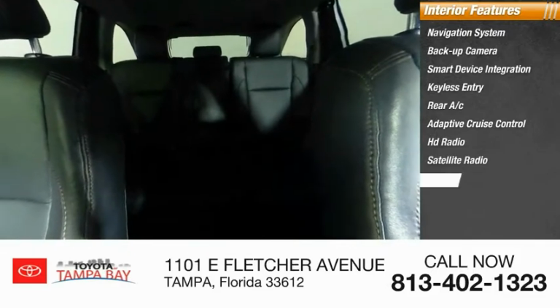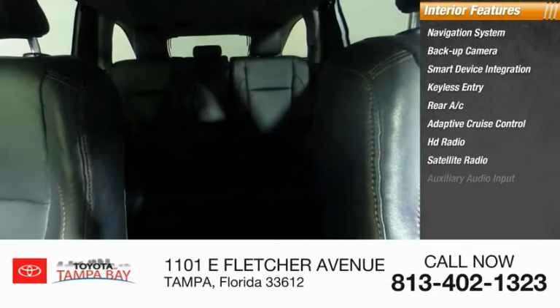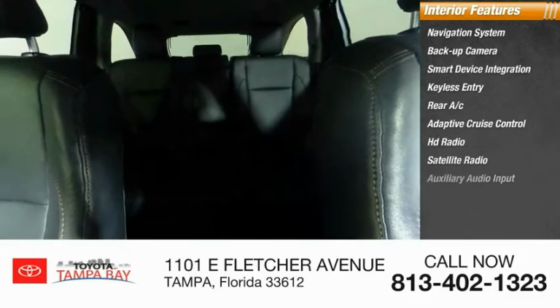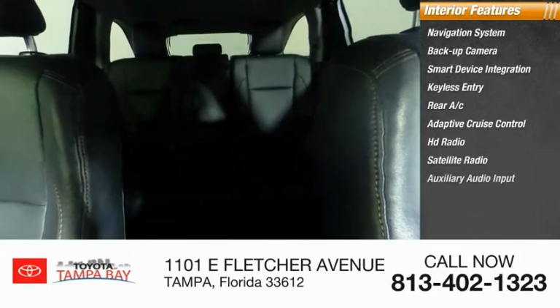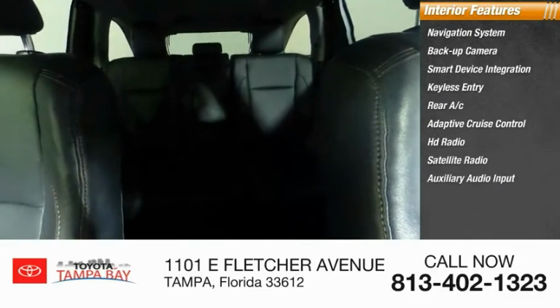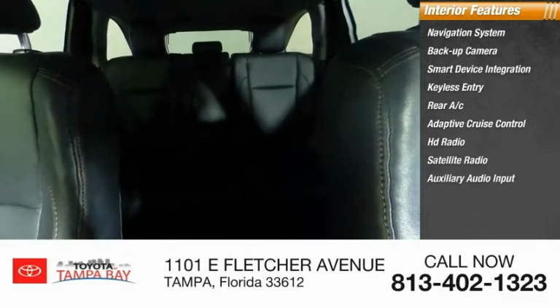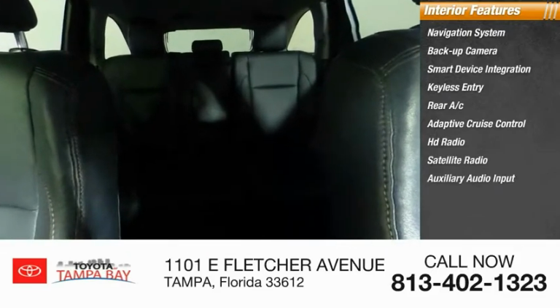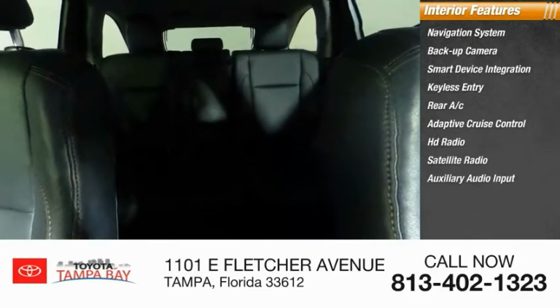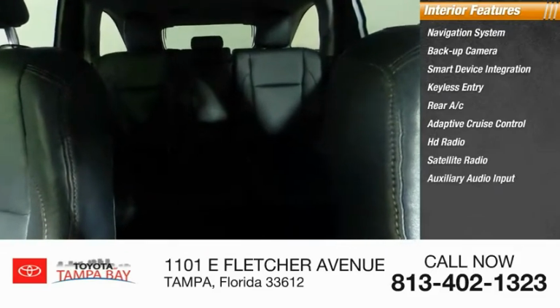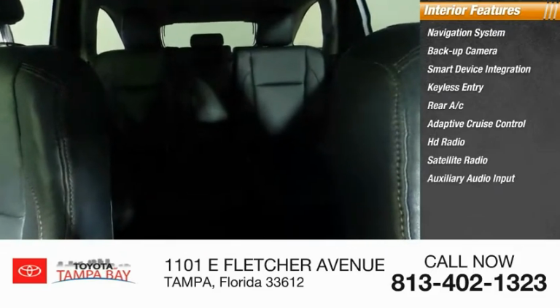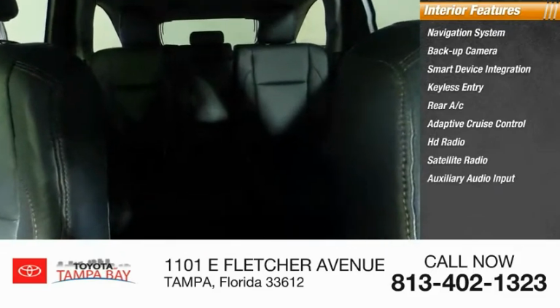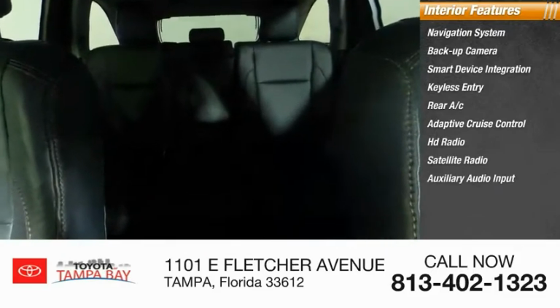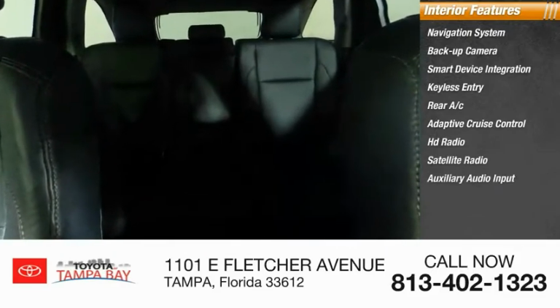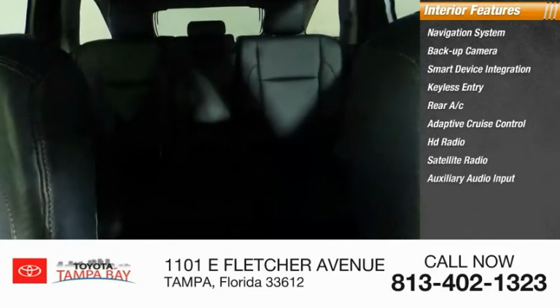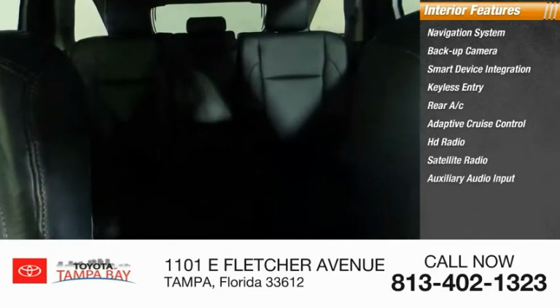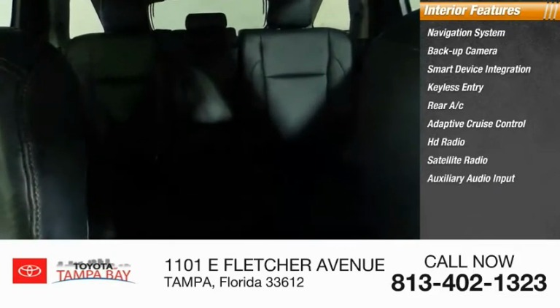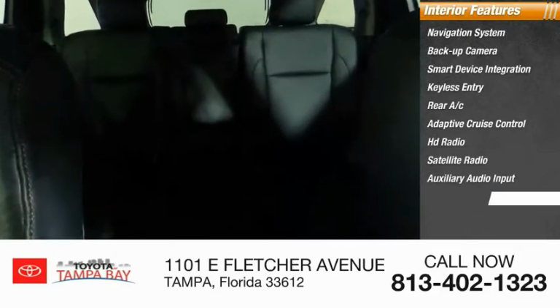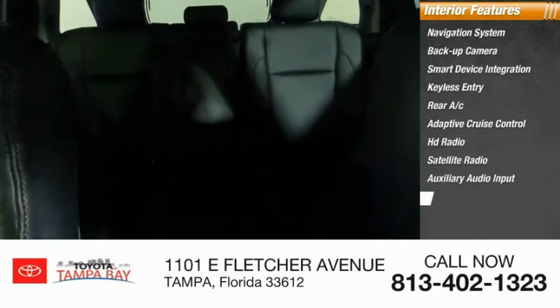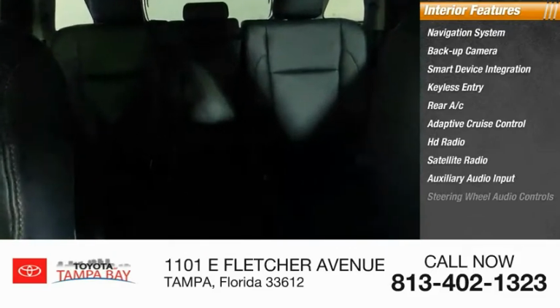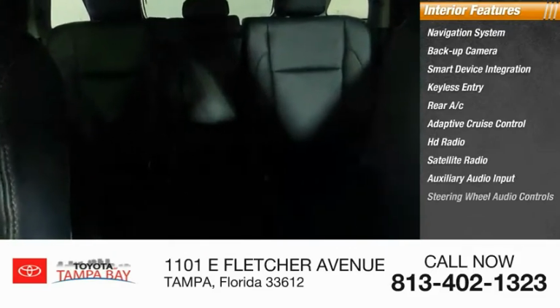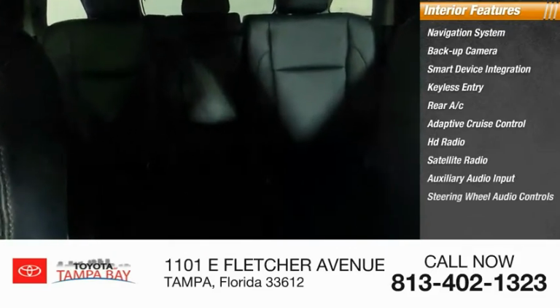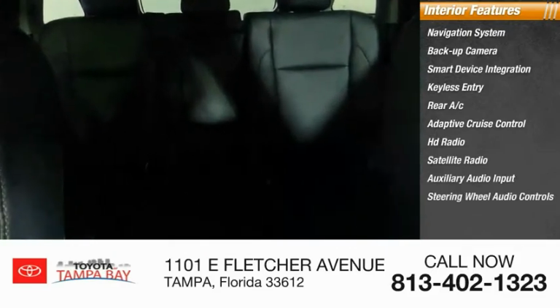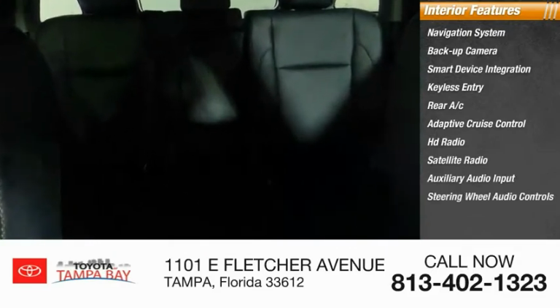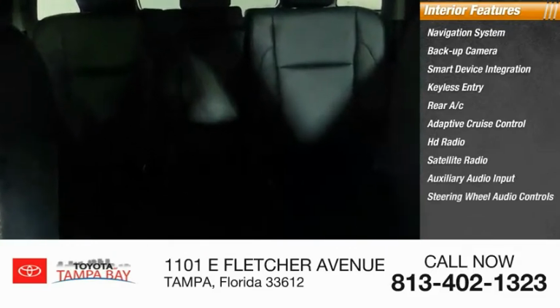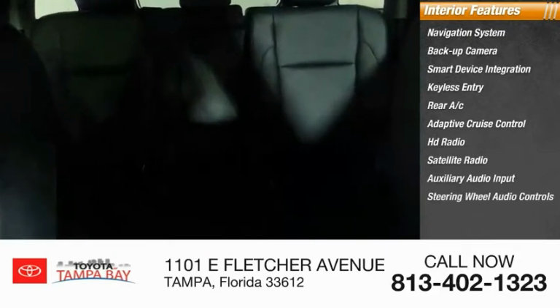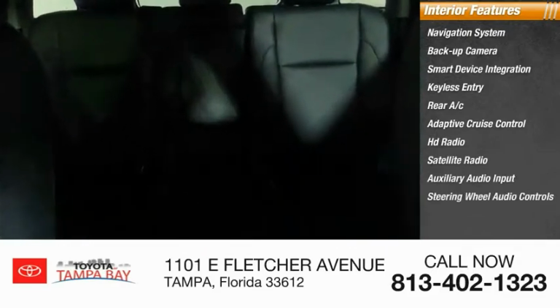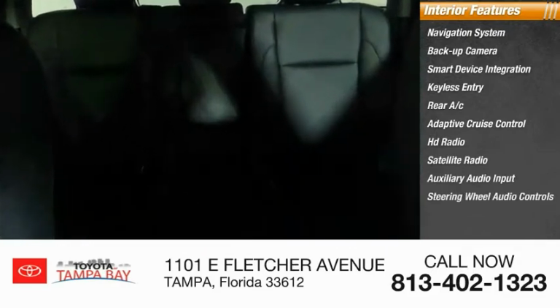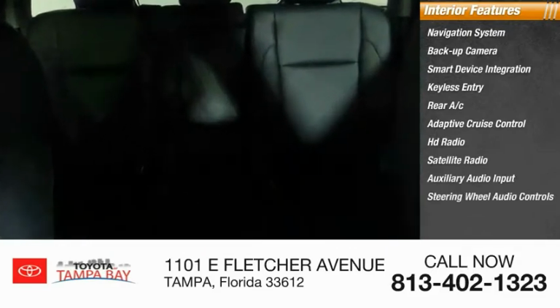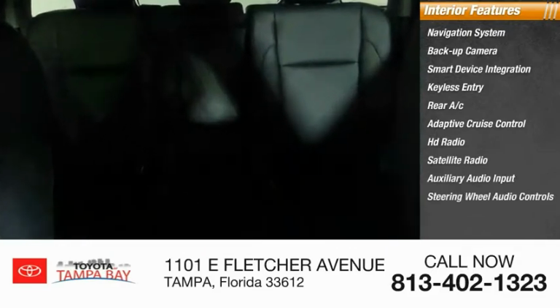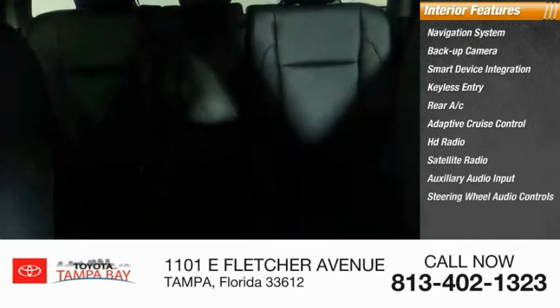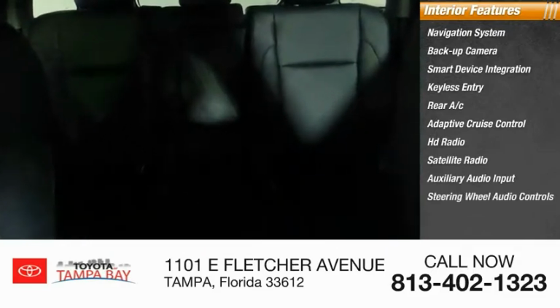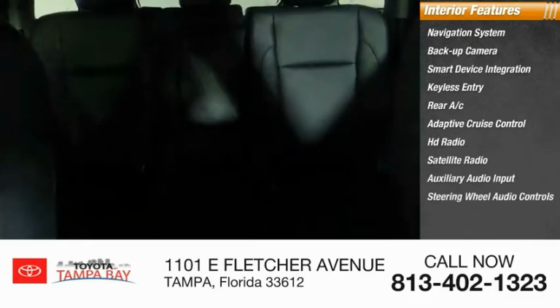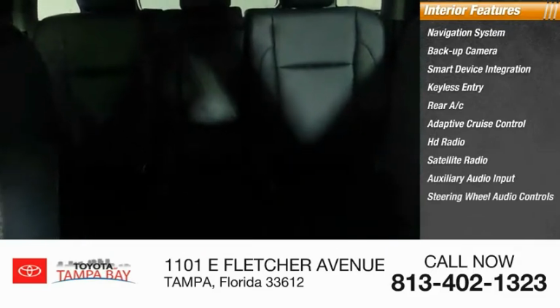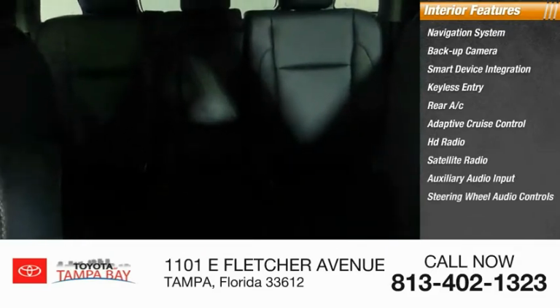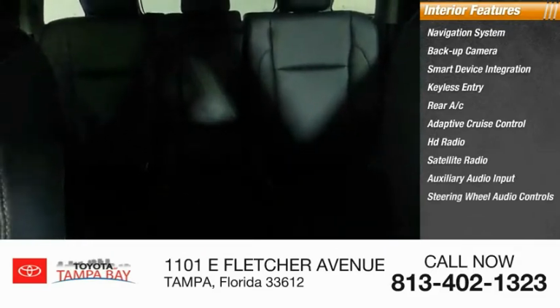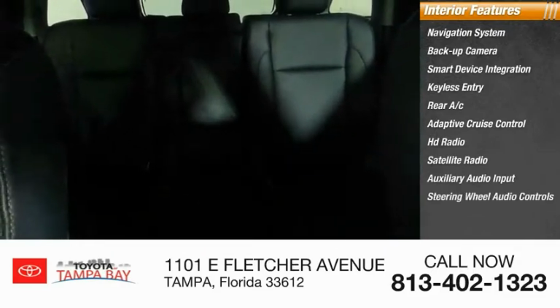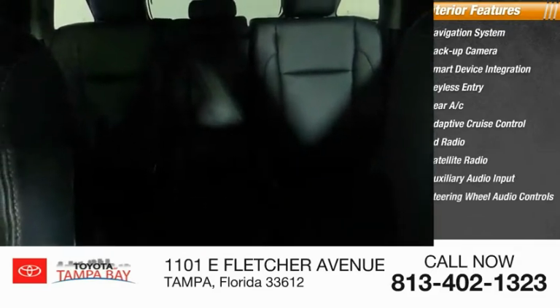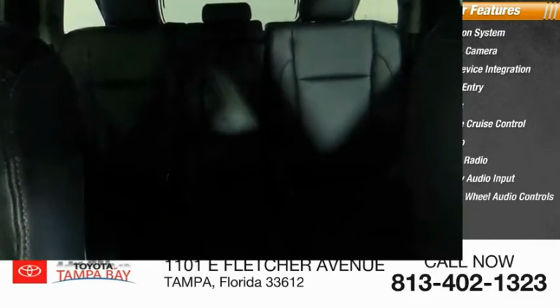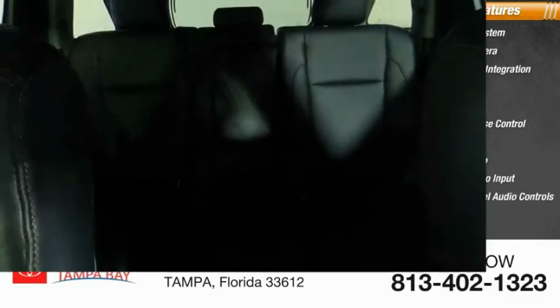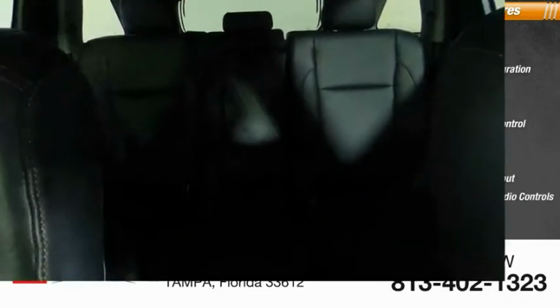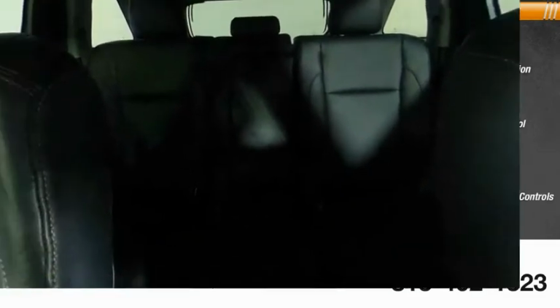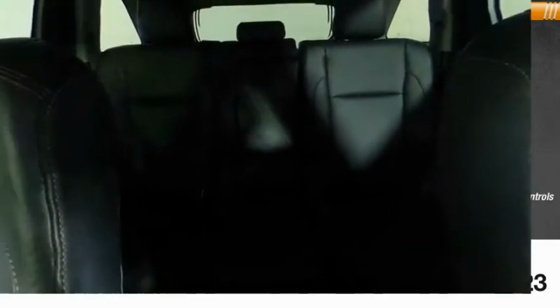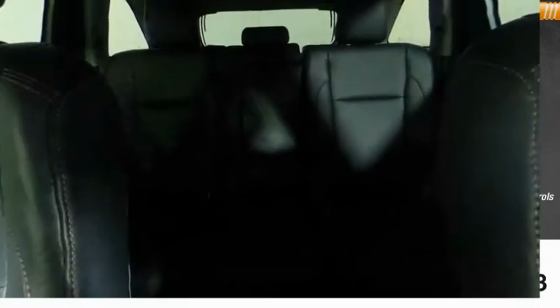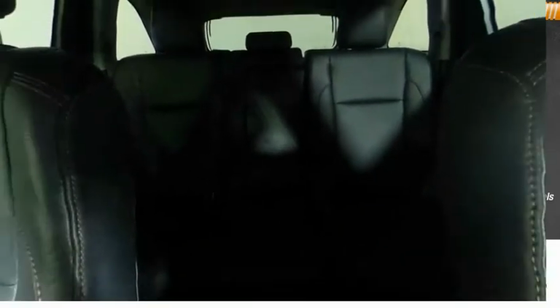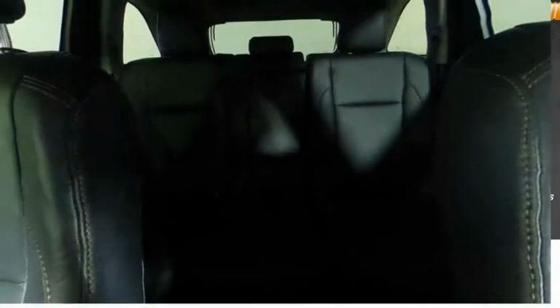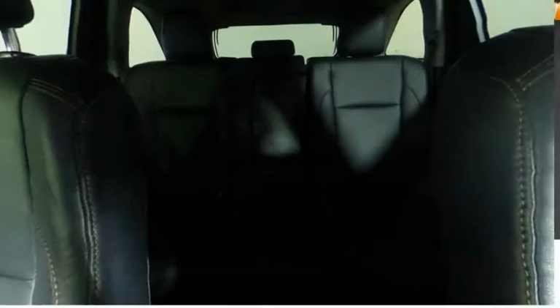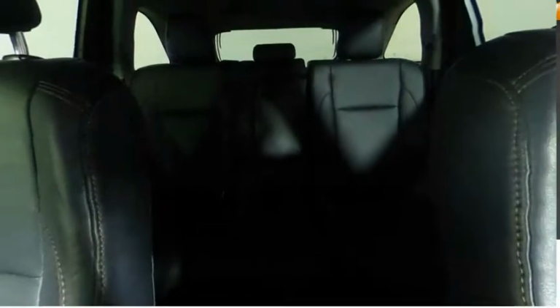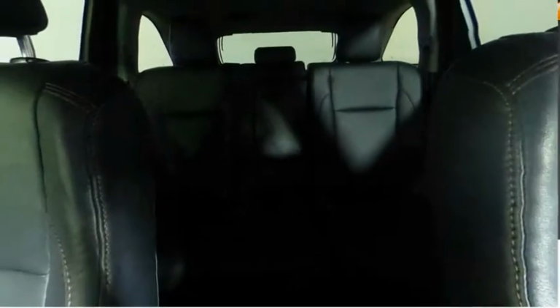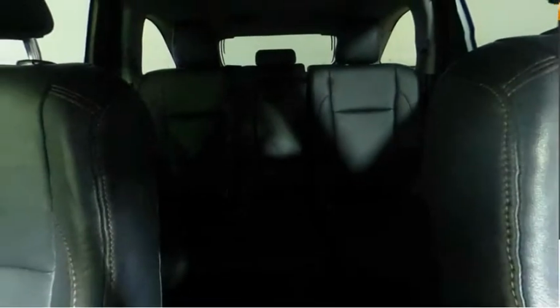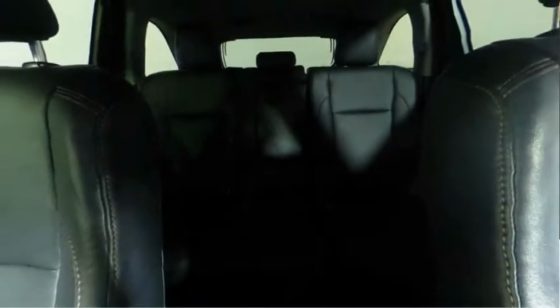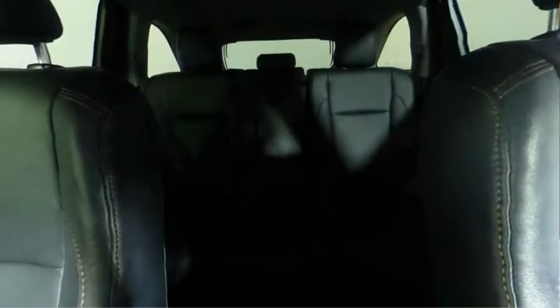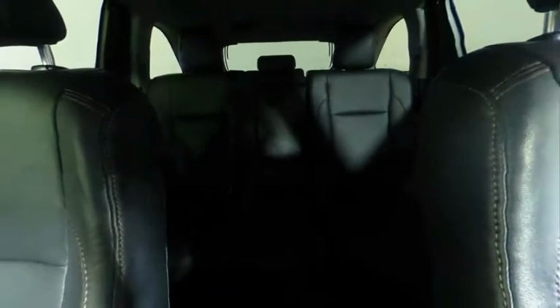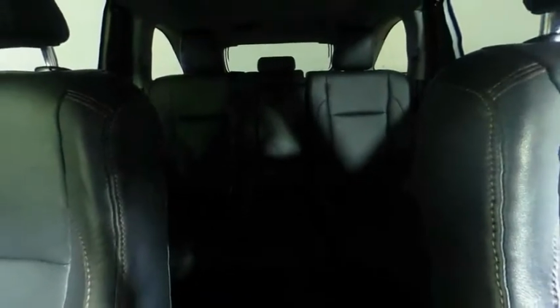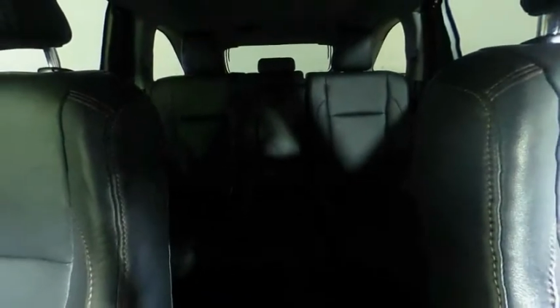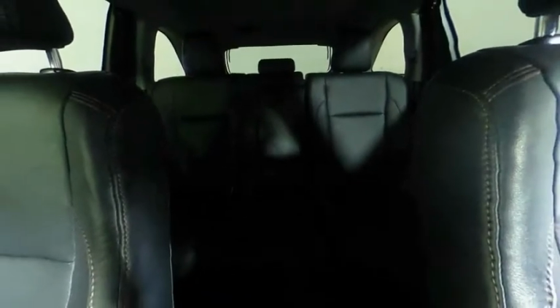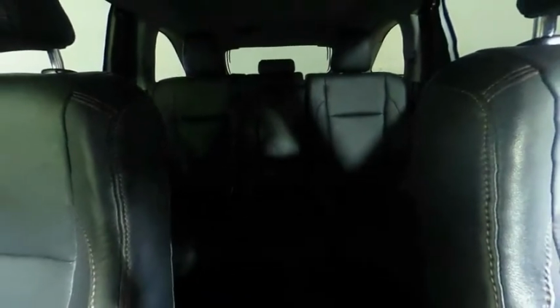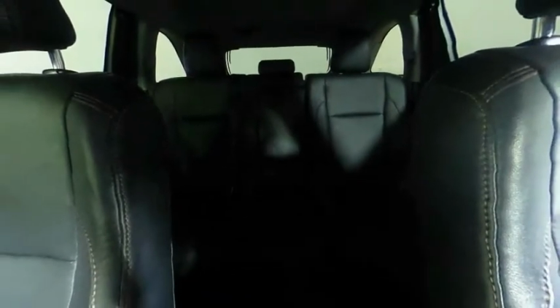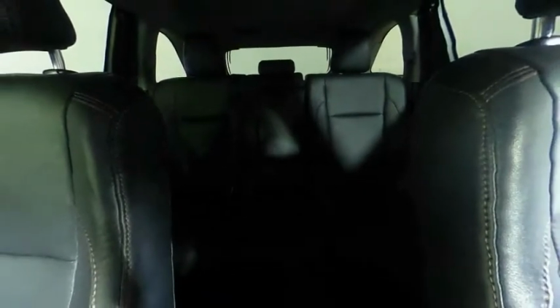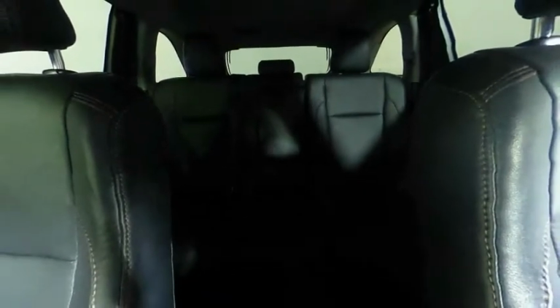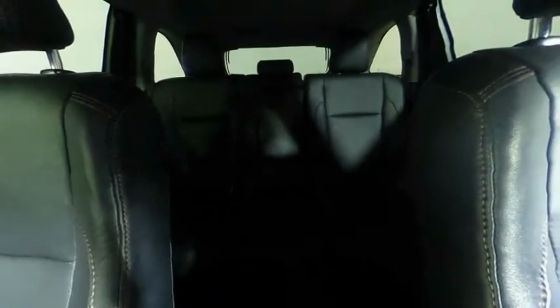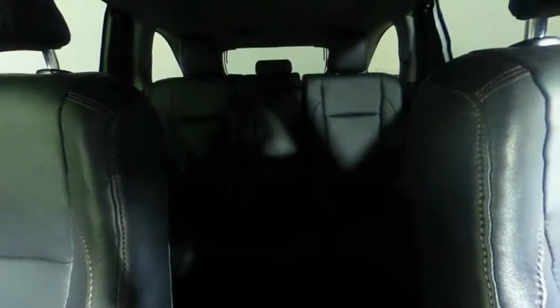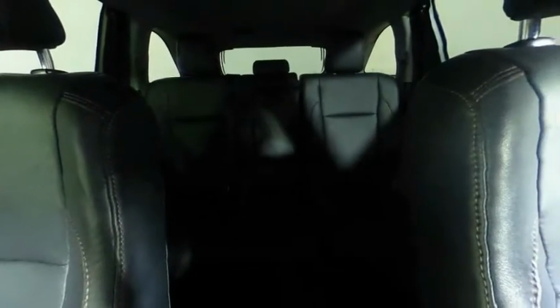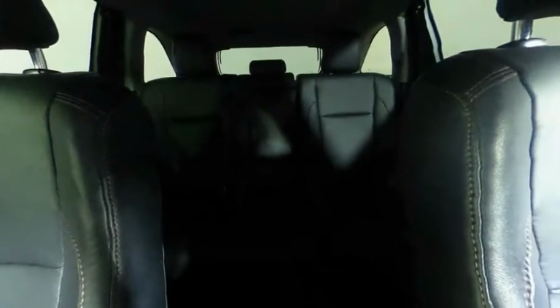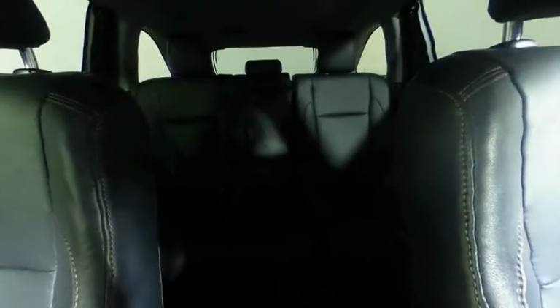Also included are auxiliary audio input and steering wheel audio controls. Your new ride is just a phone call away.